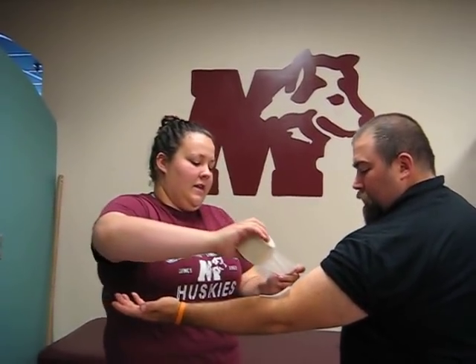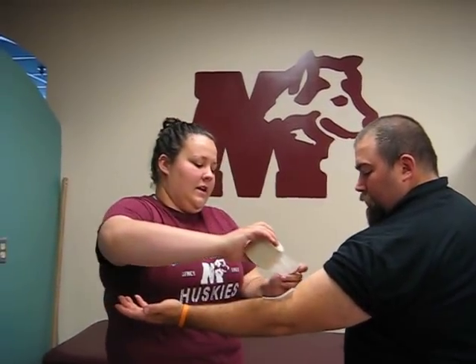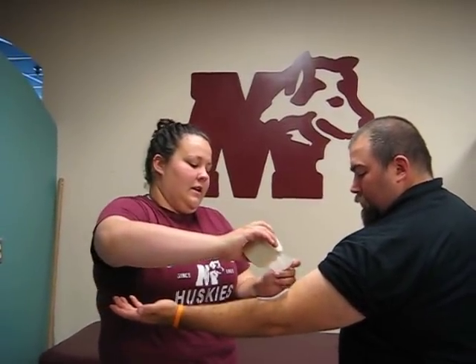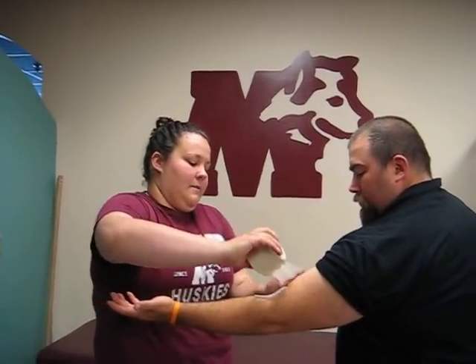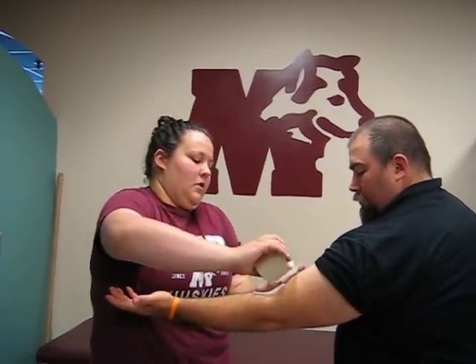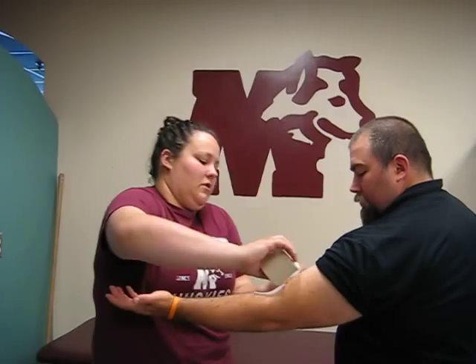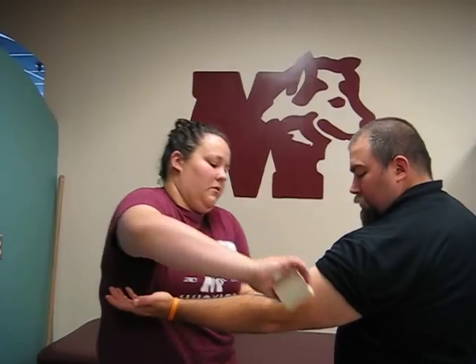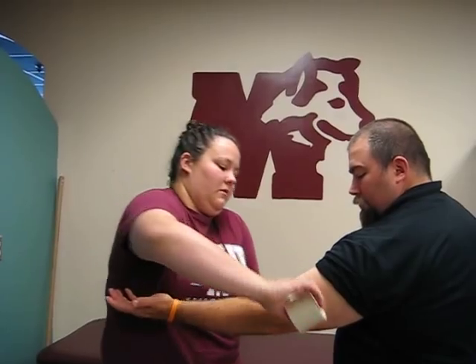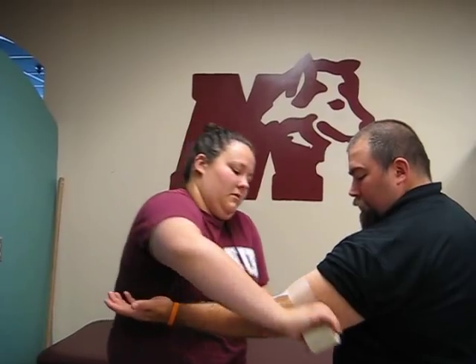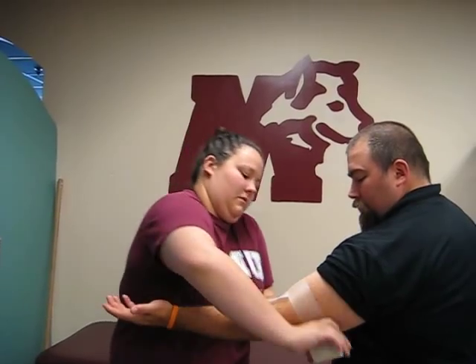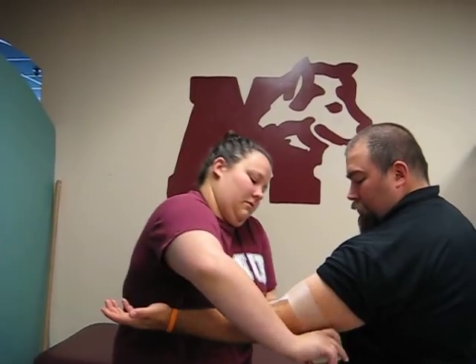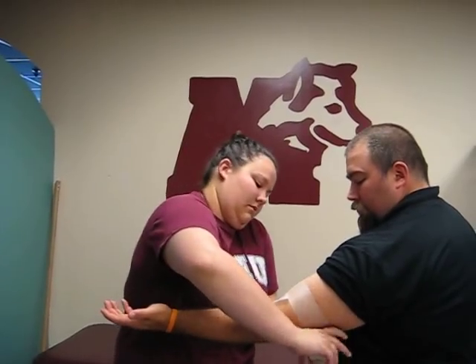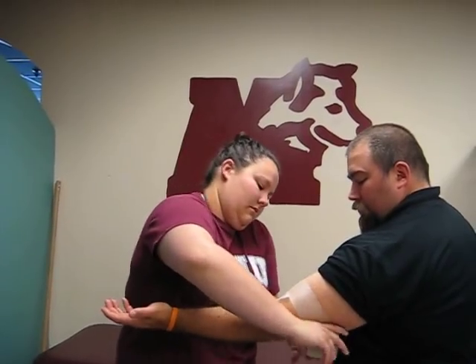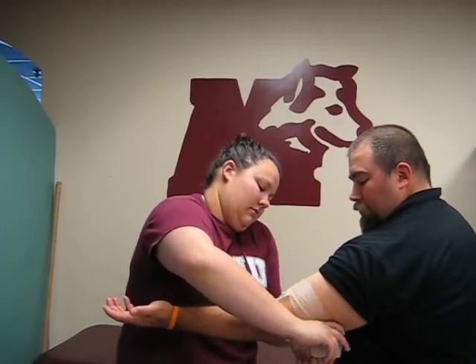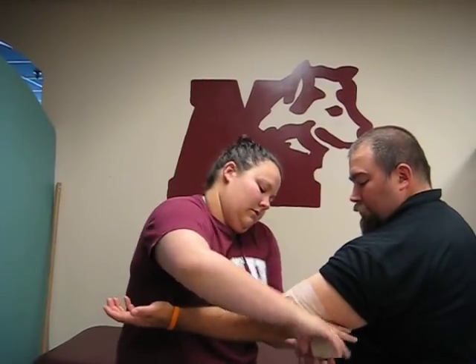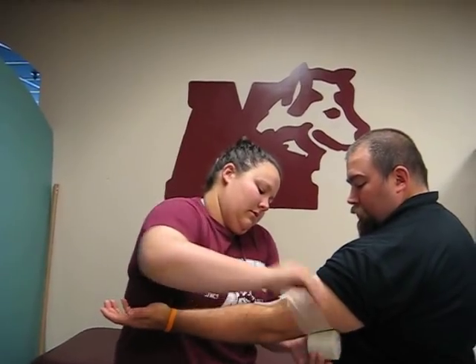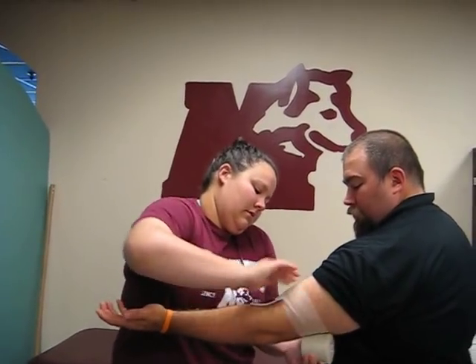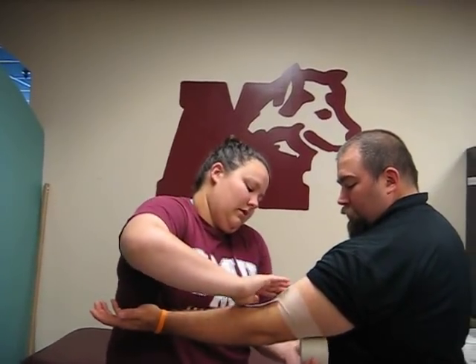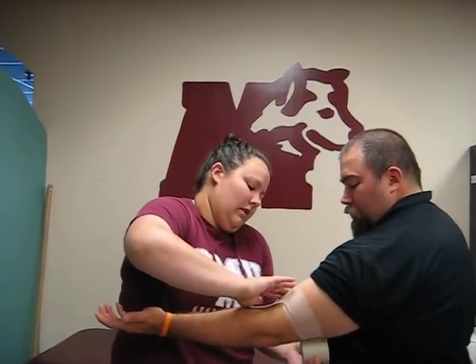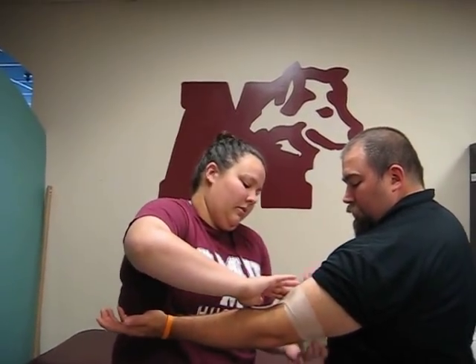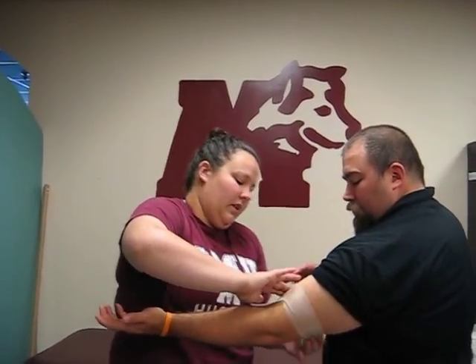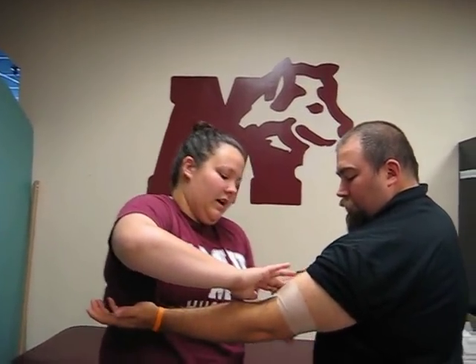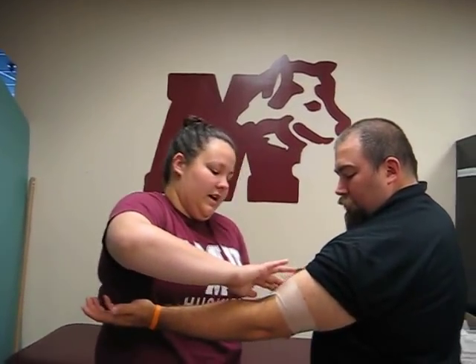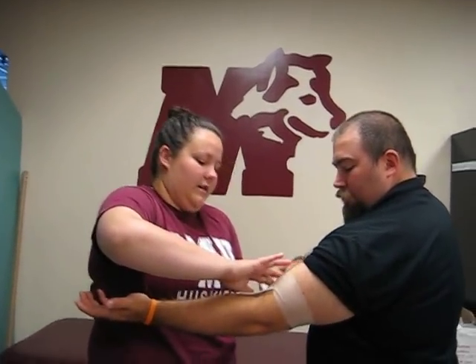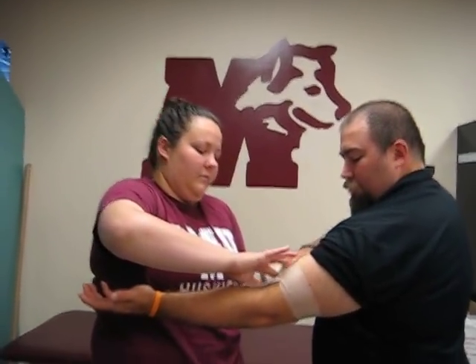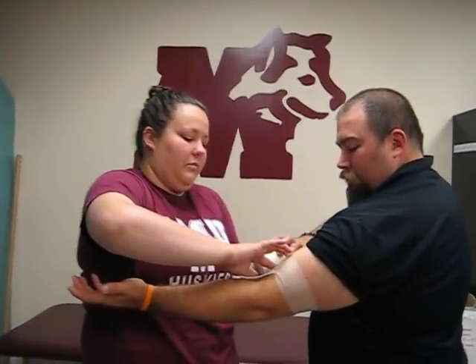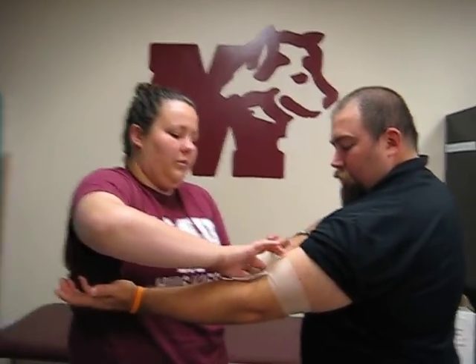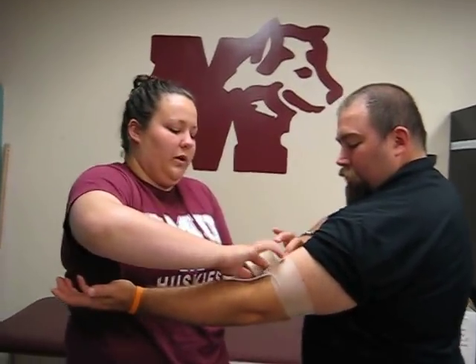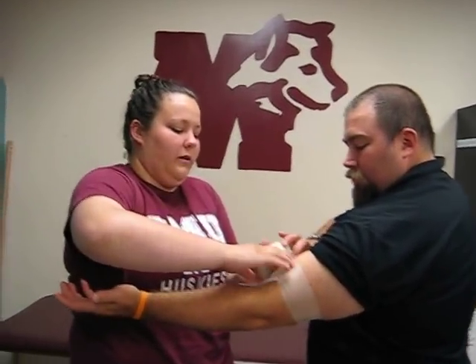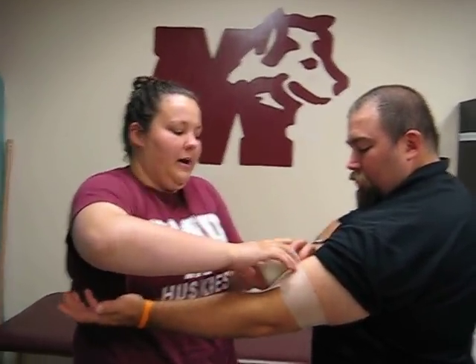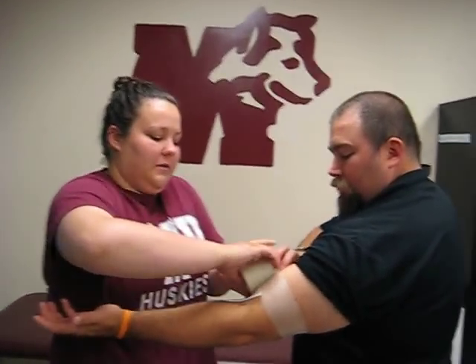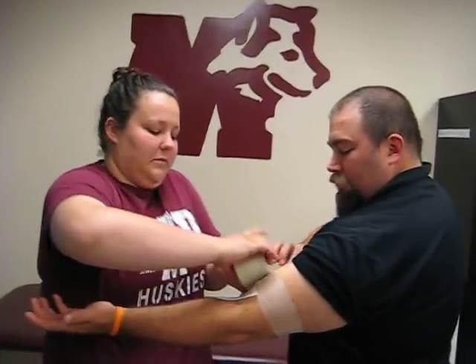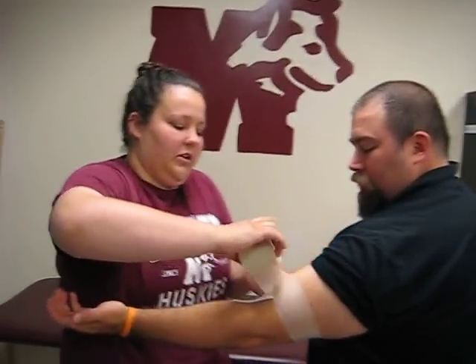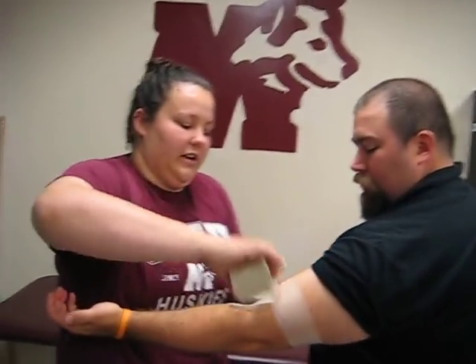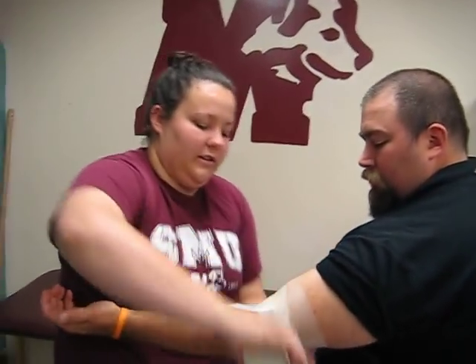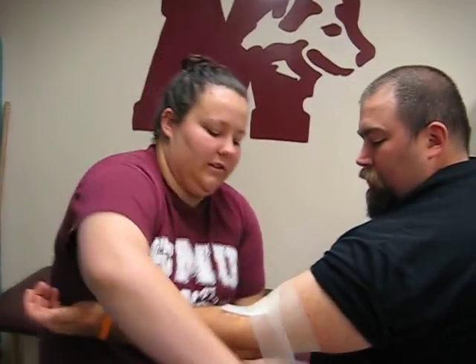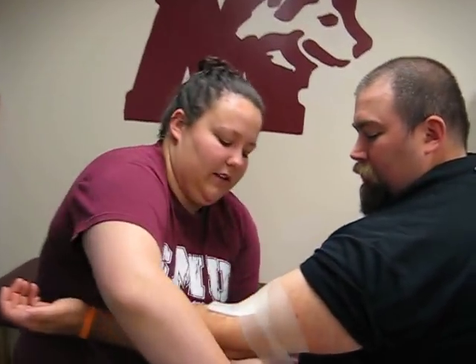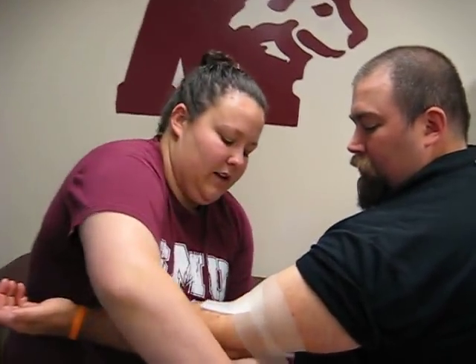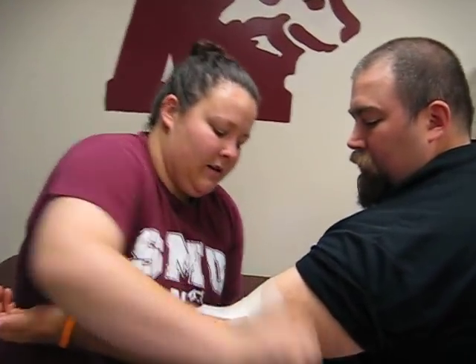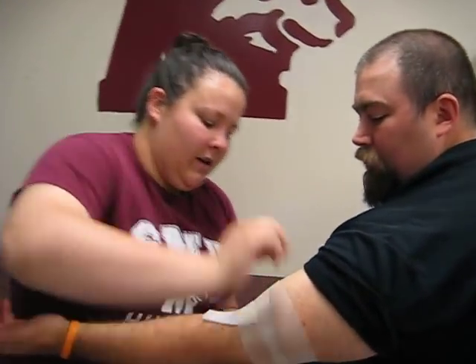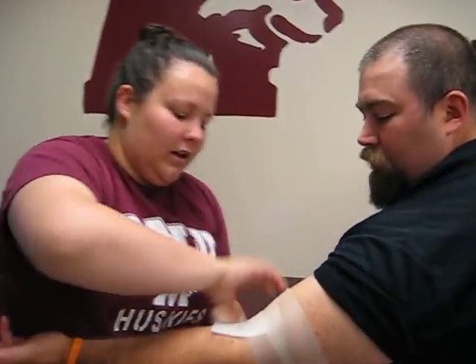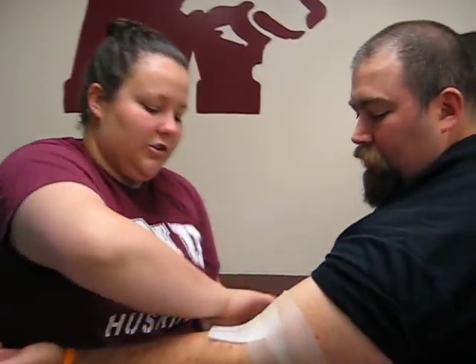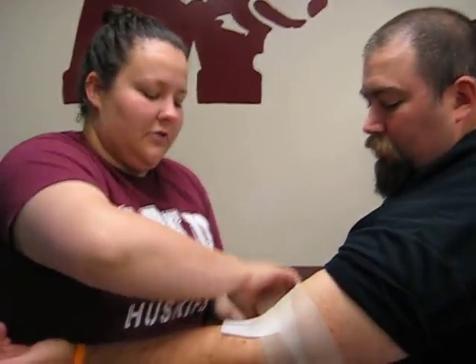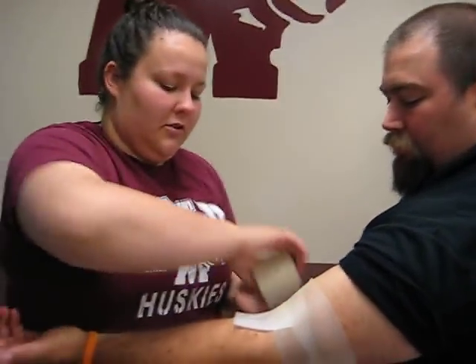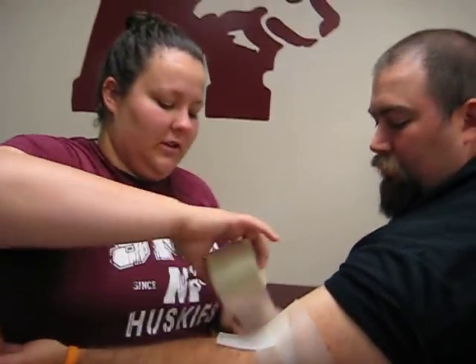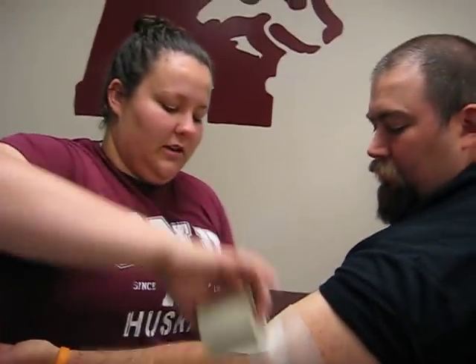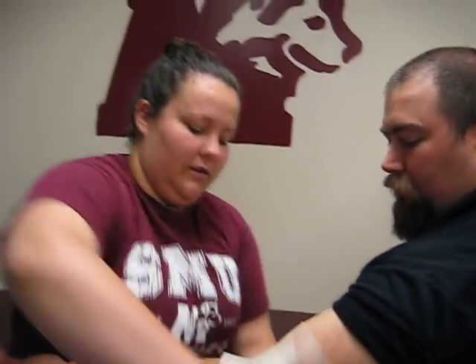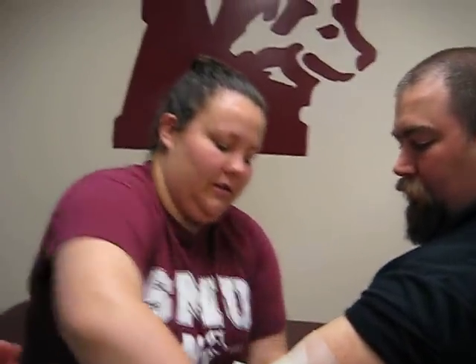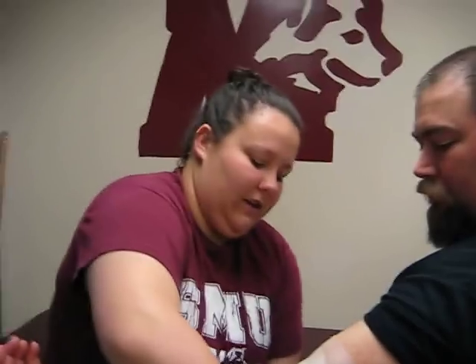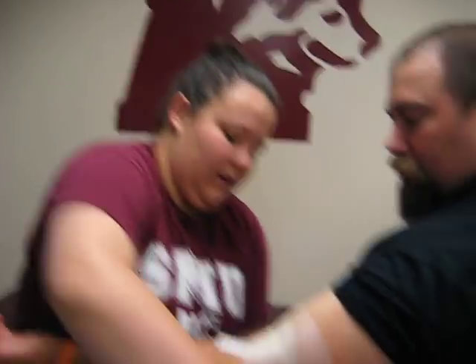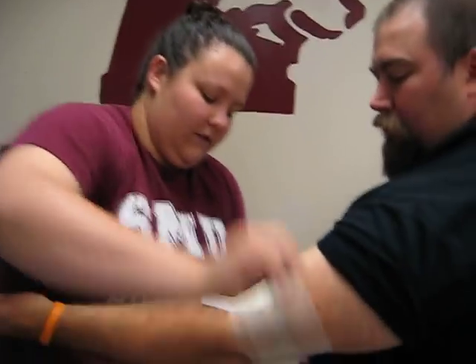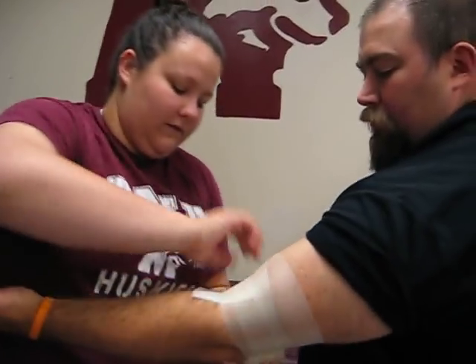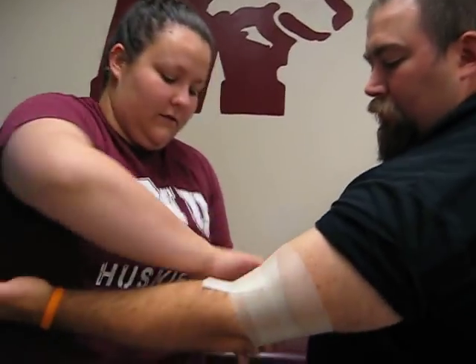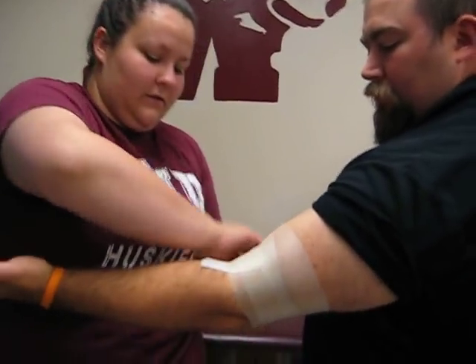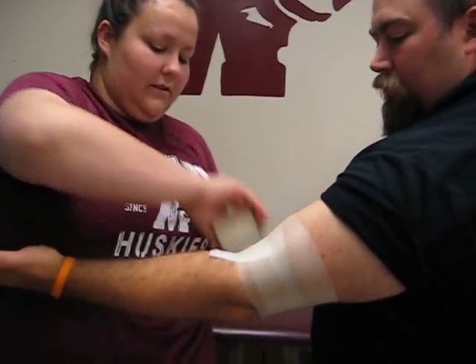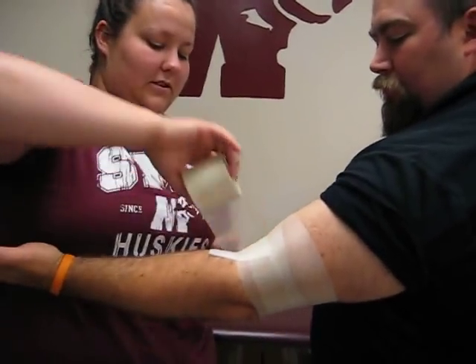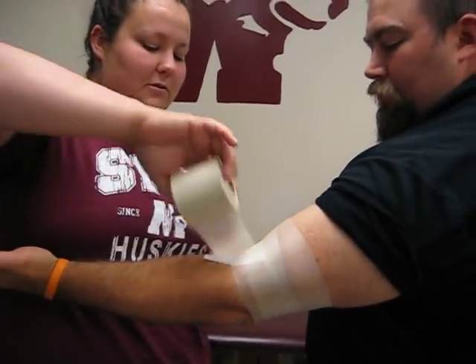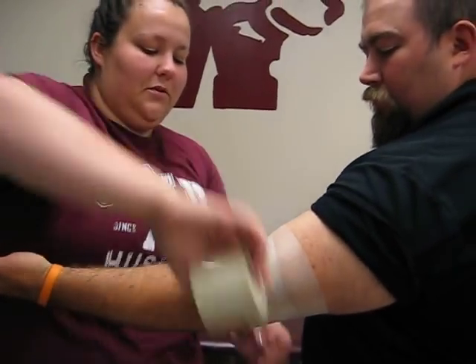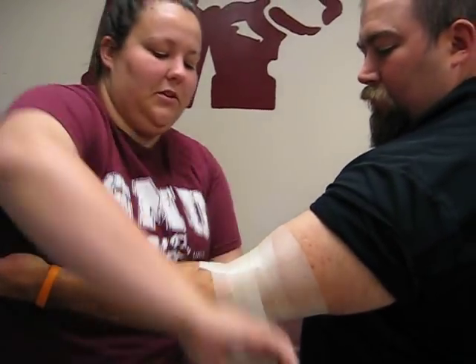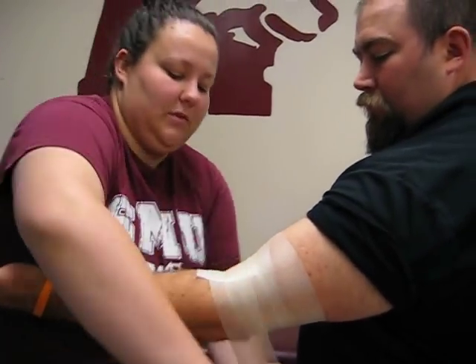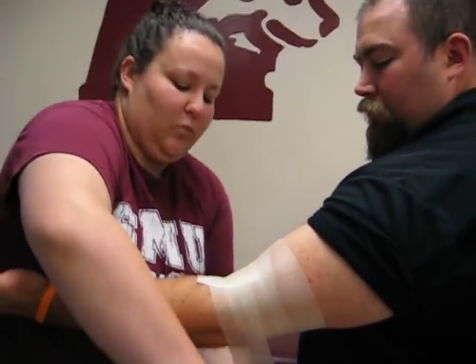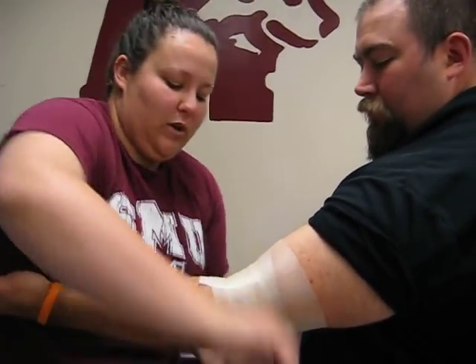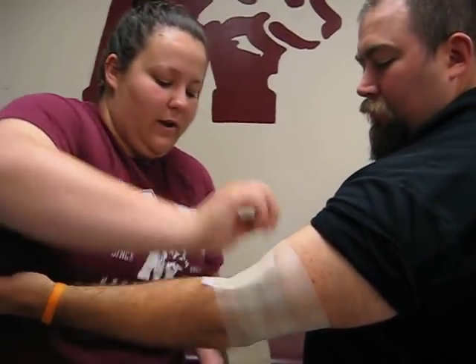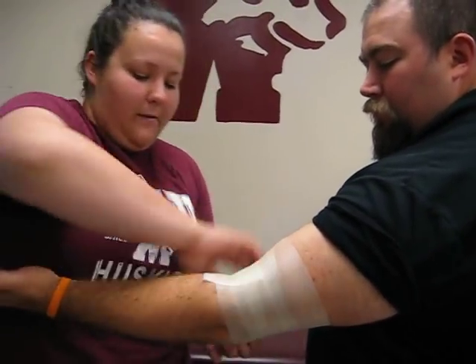And then I'm going to apply pre-wrap to protect the skin. Generally, I don't use pre-wrap.